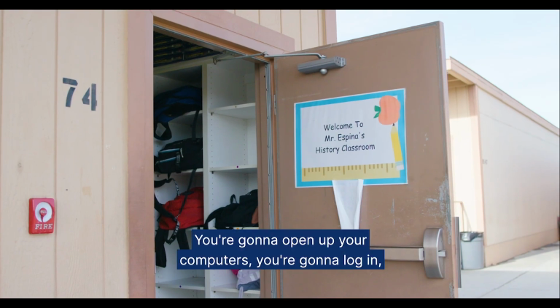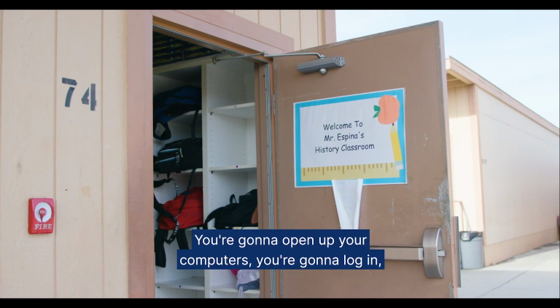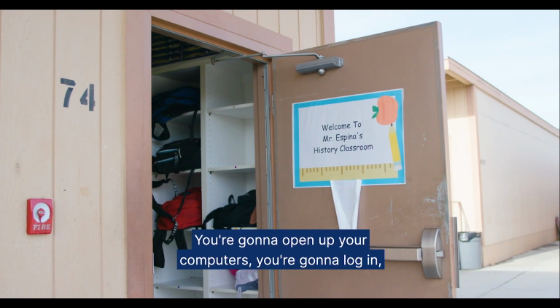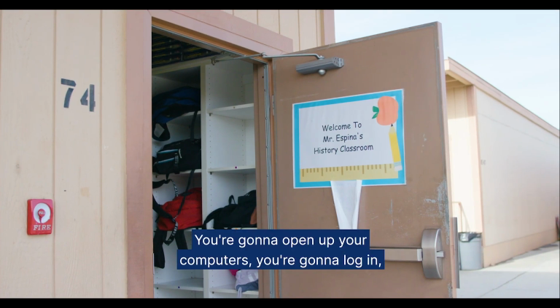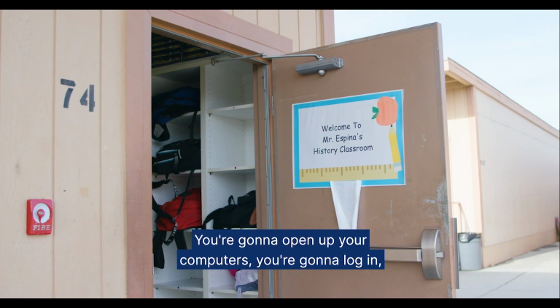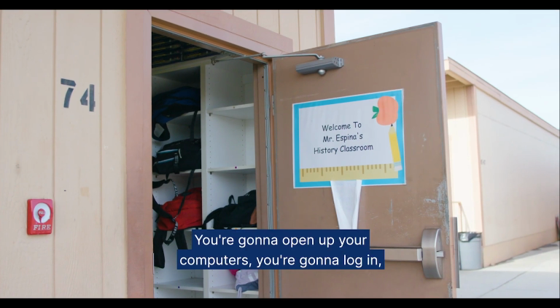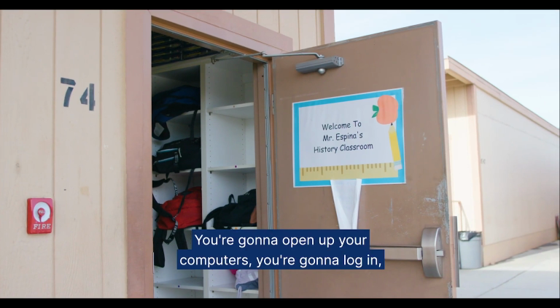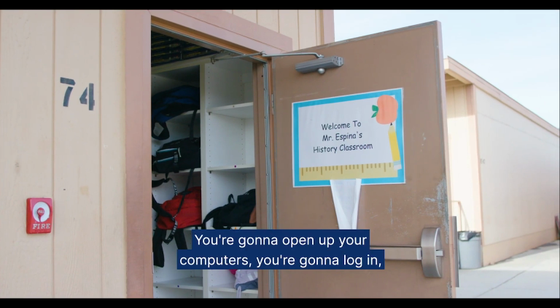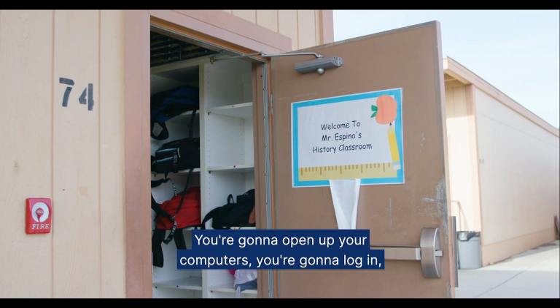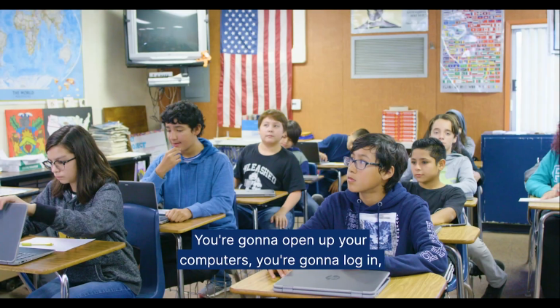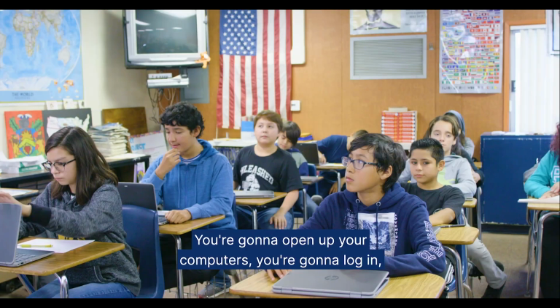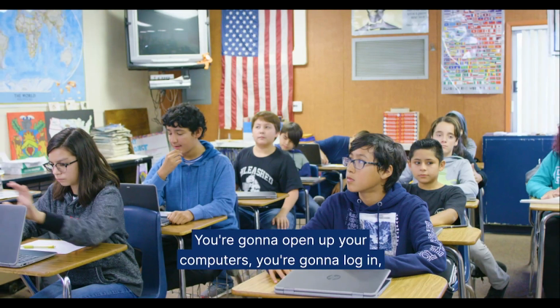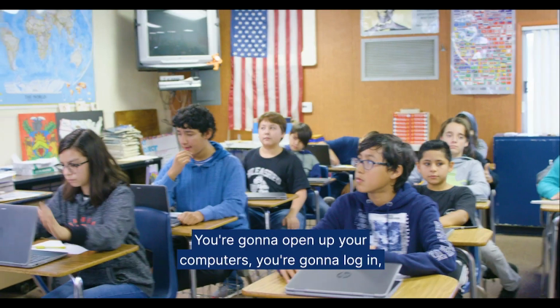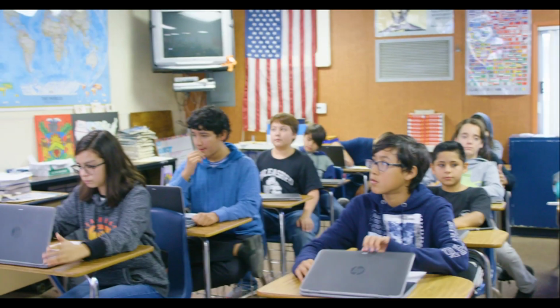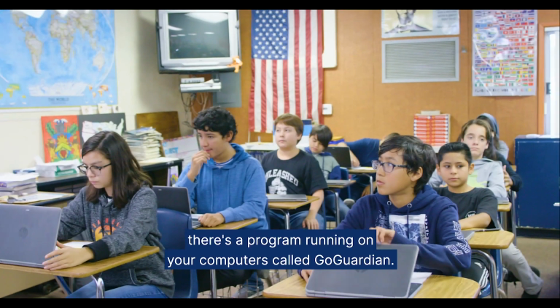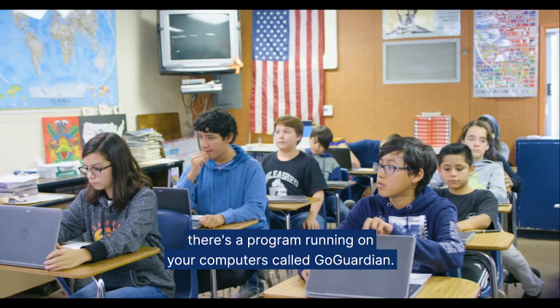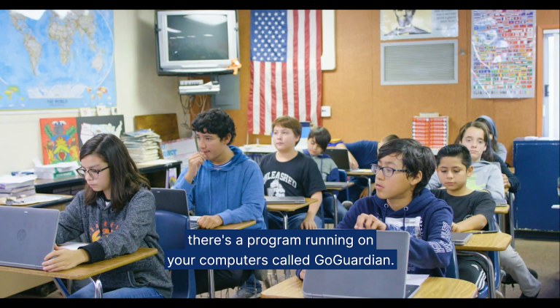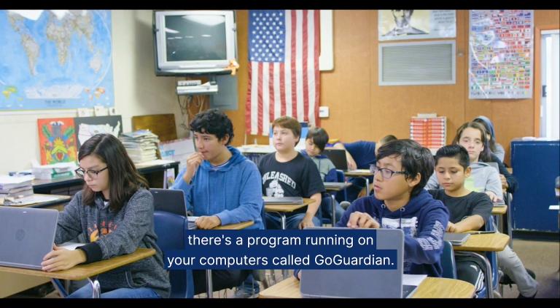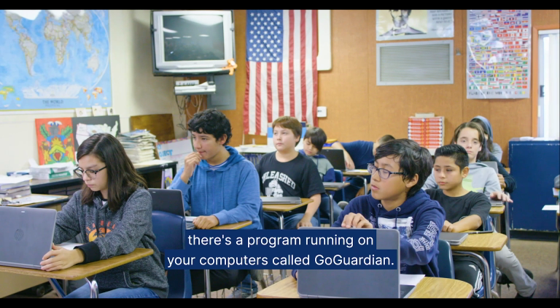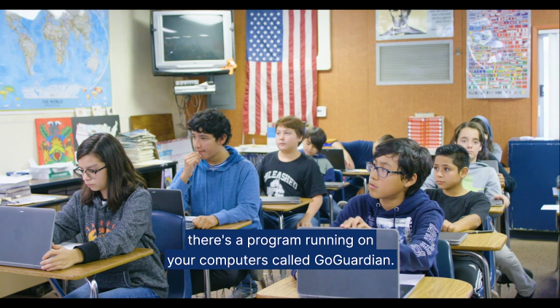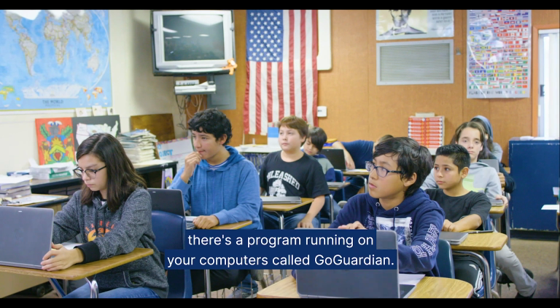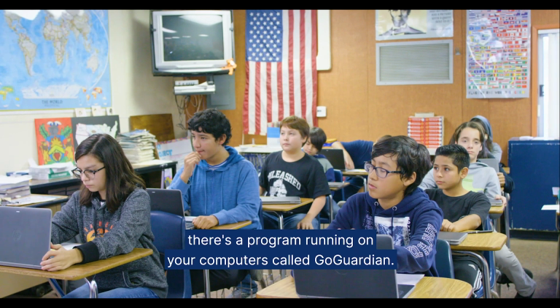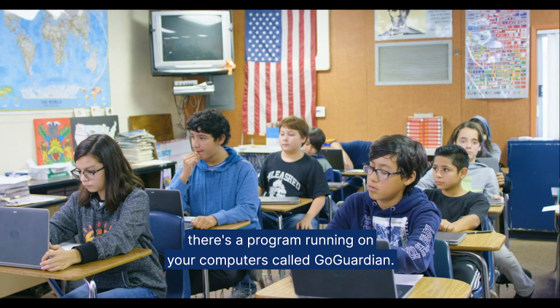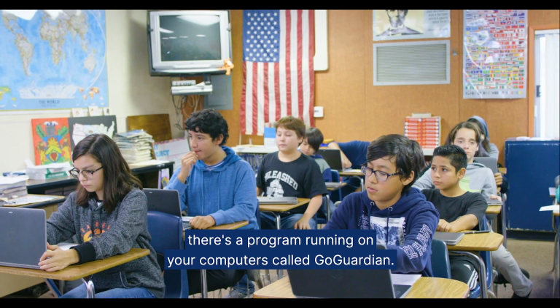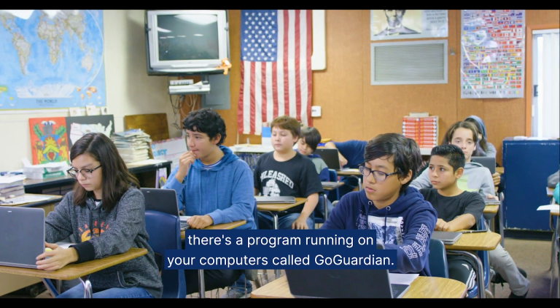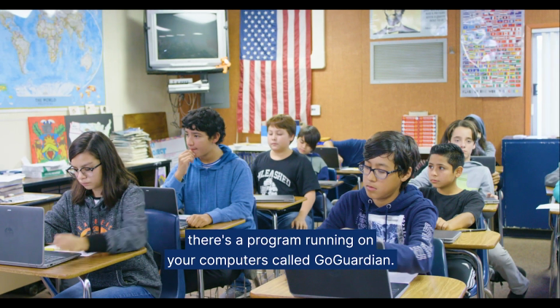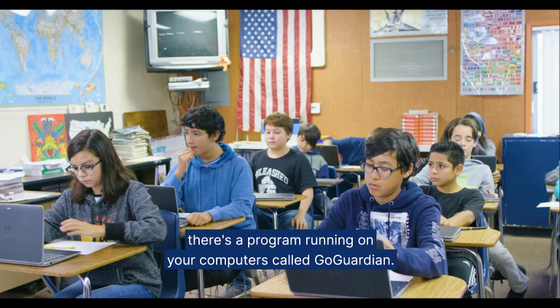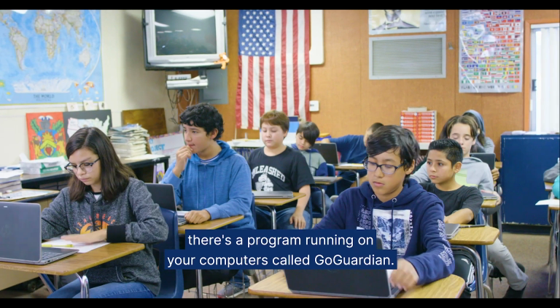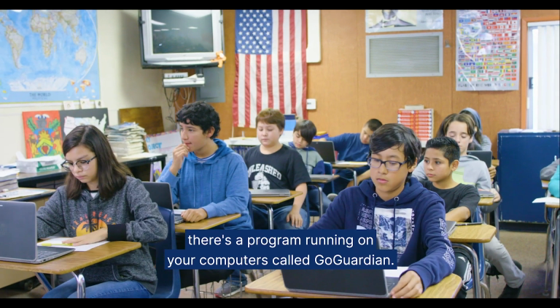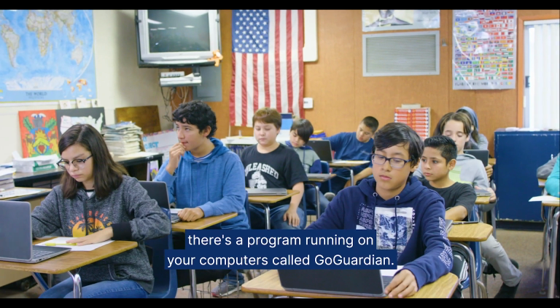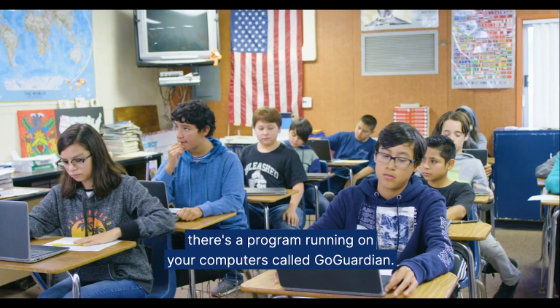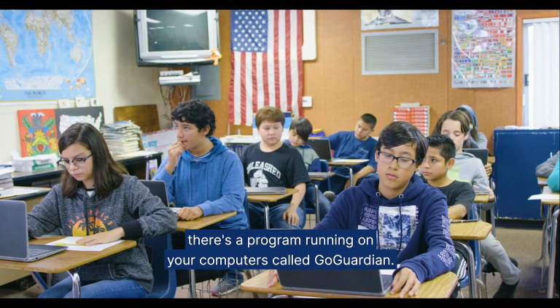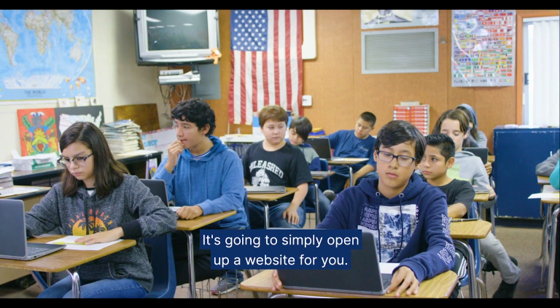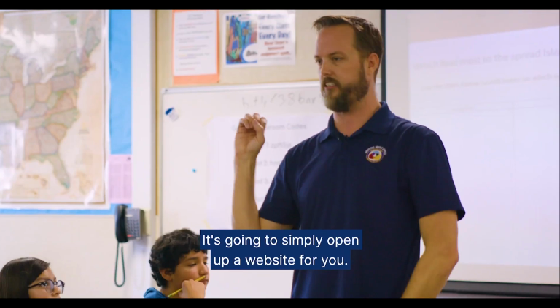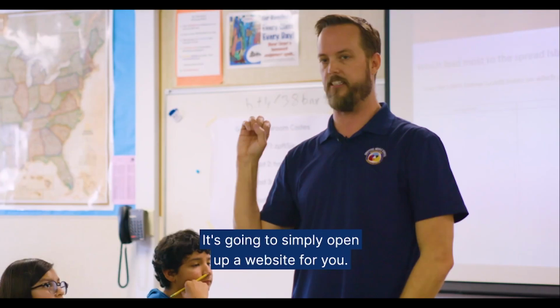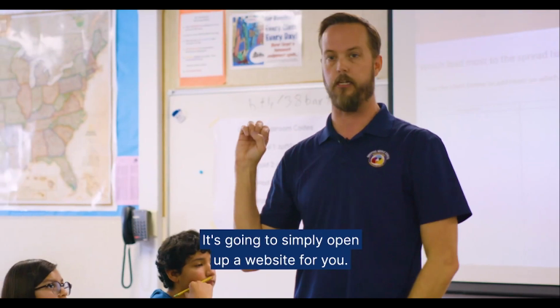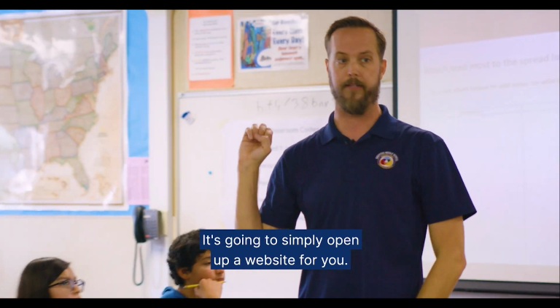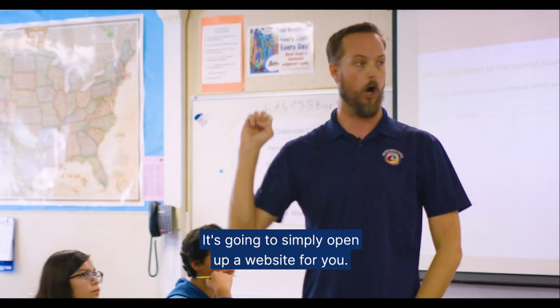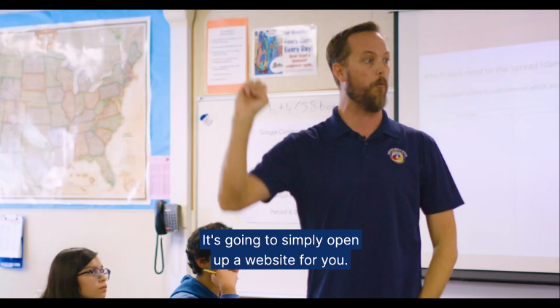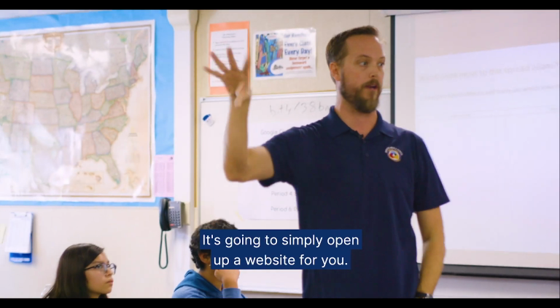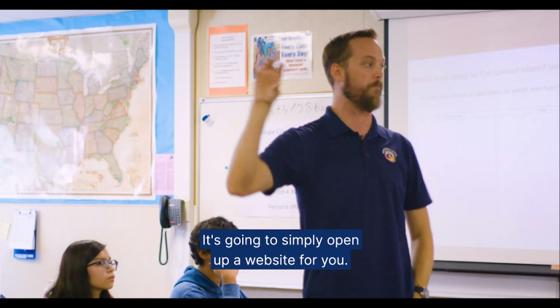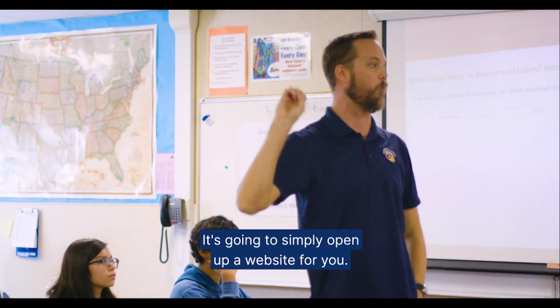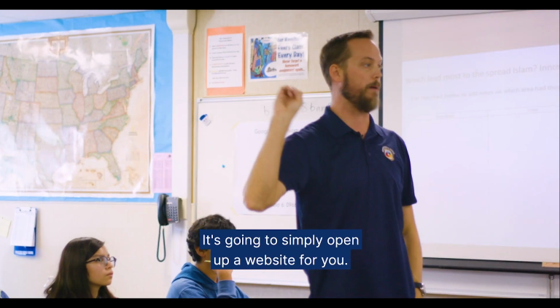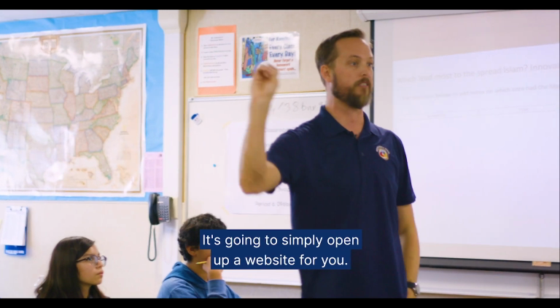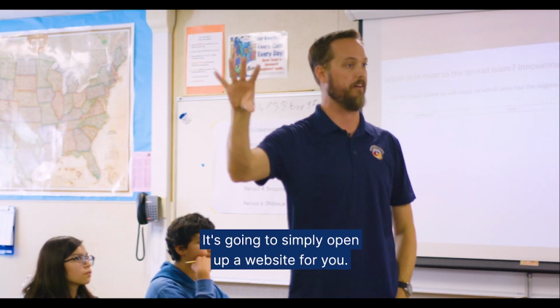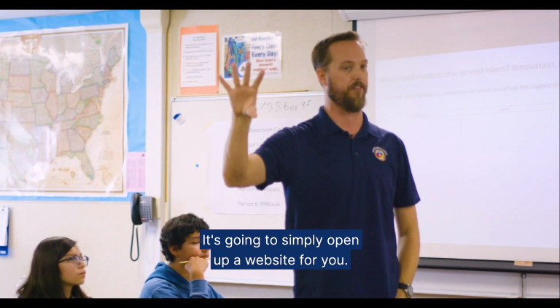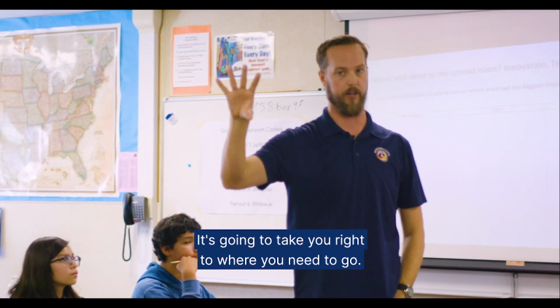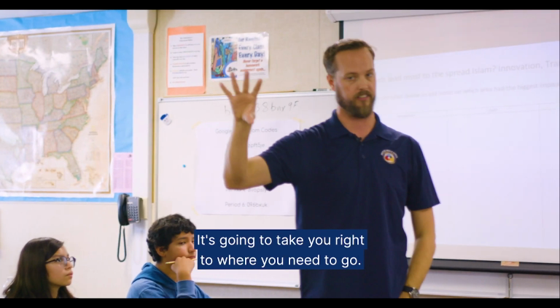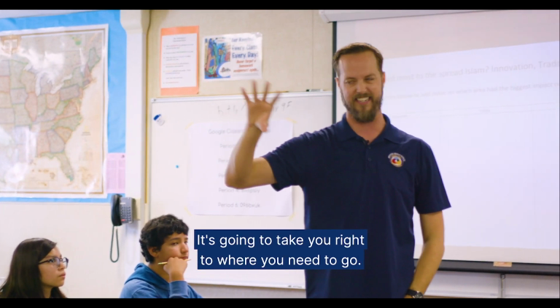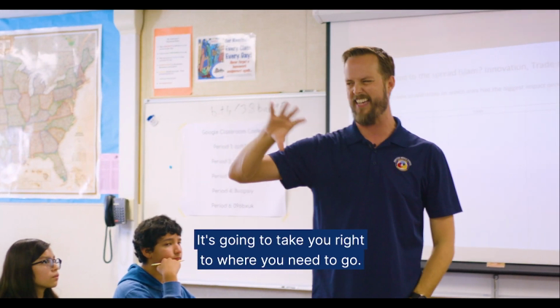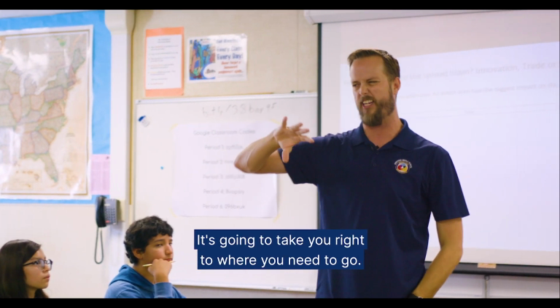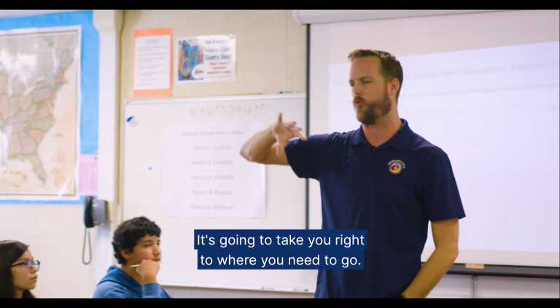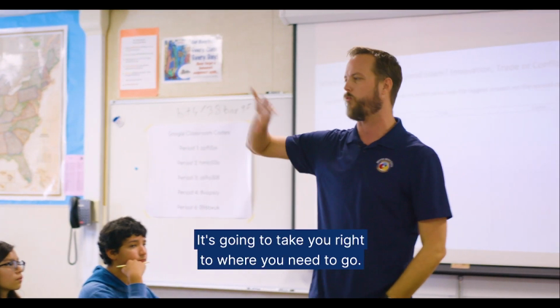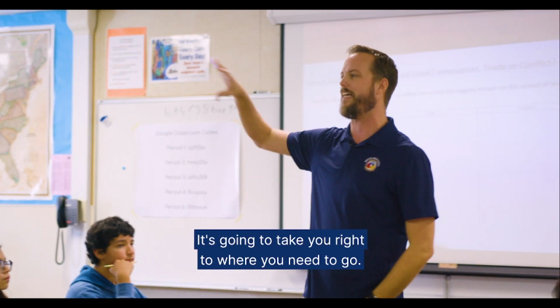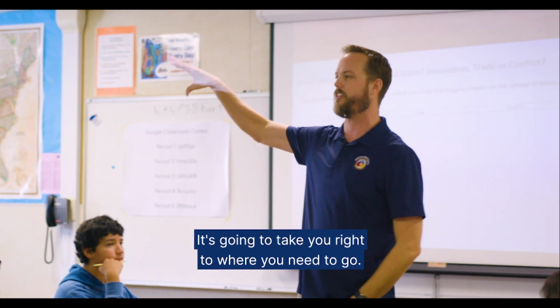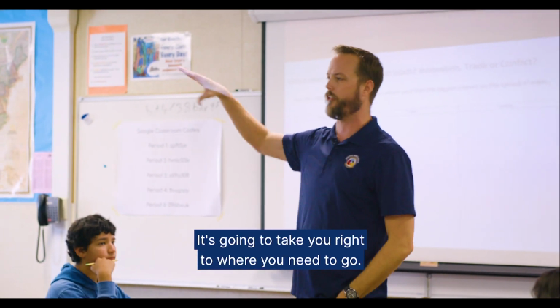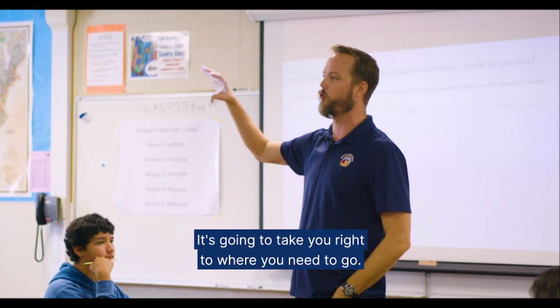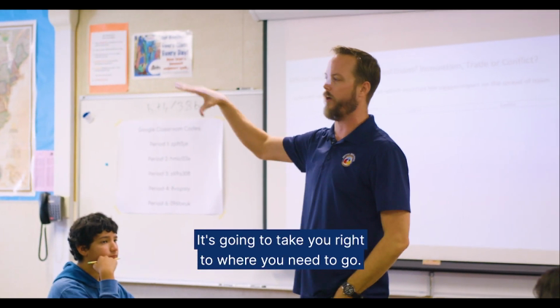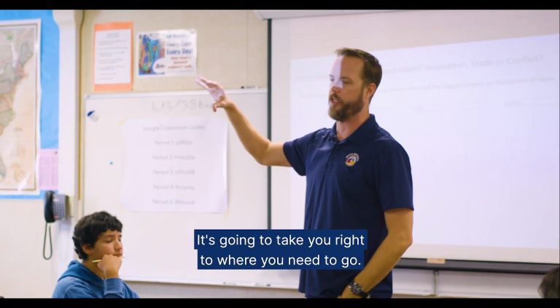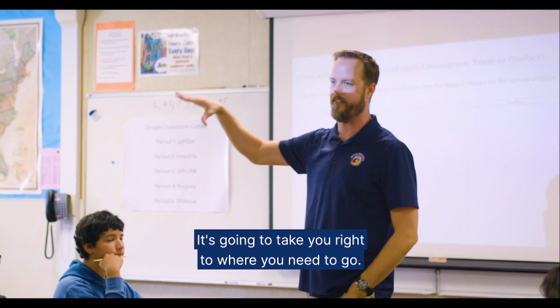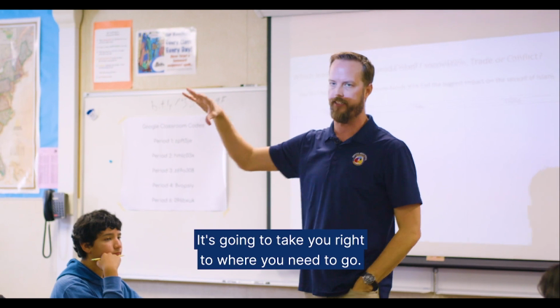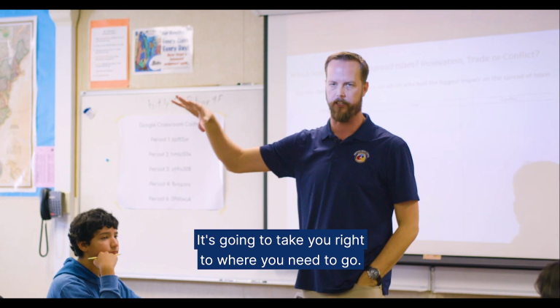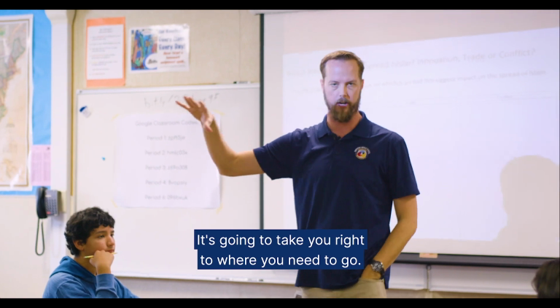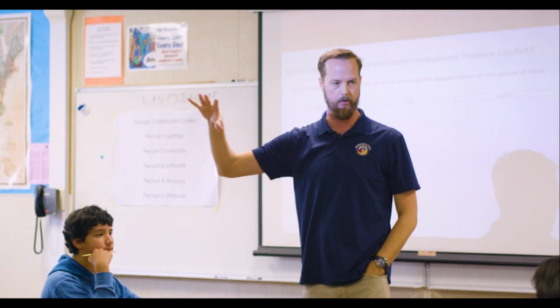You're gonna open up computers, you're gonna log in. There's a program running on your computers called GoGuardian. It's gonna simply open up a website for you and take you right to where you need to go.